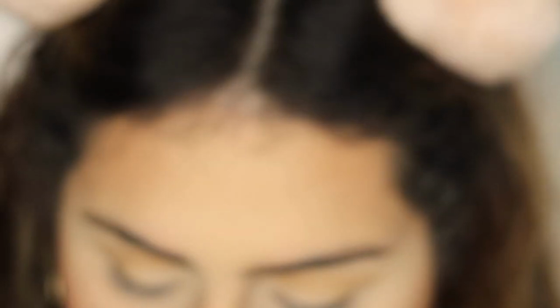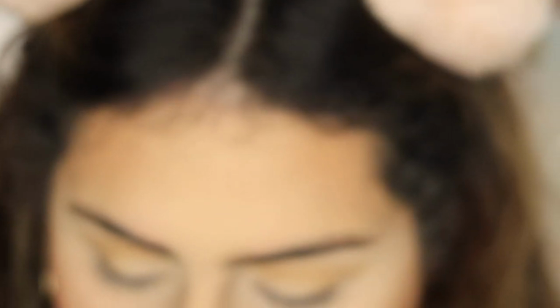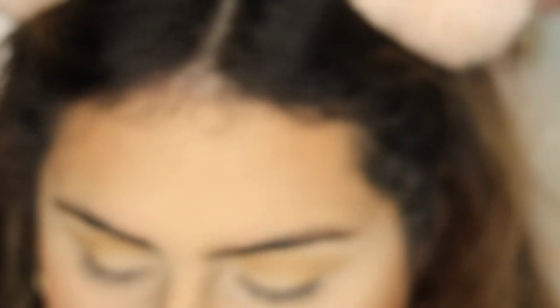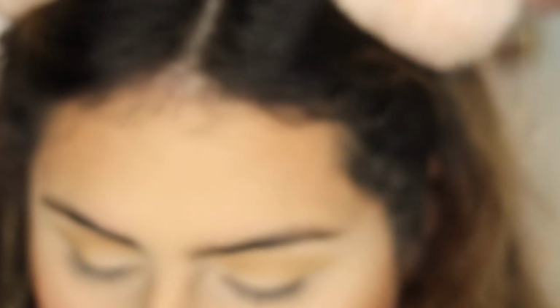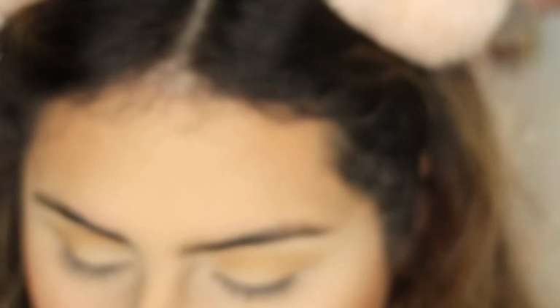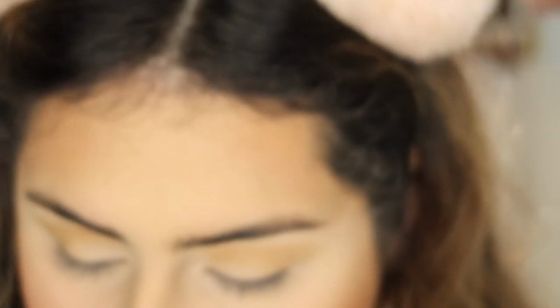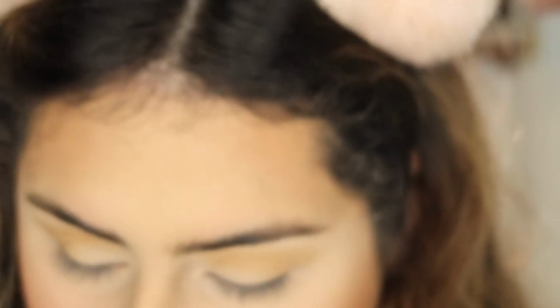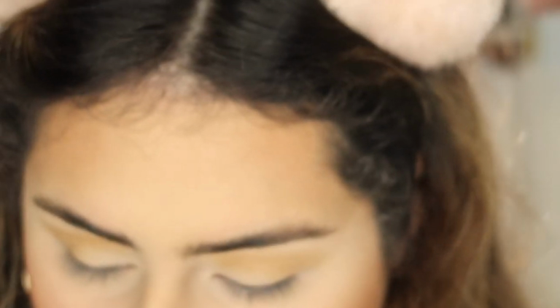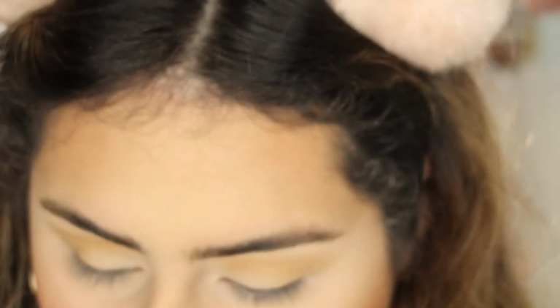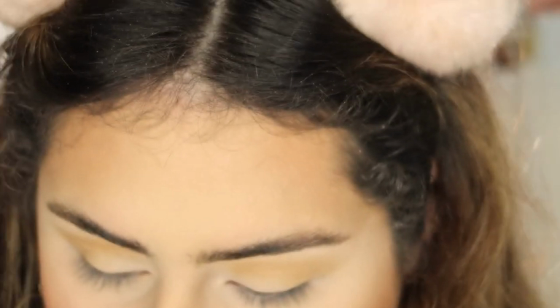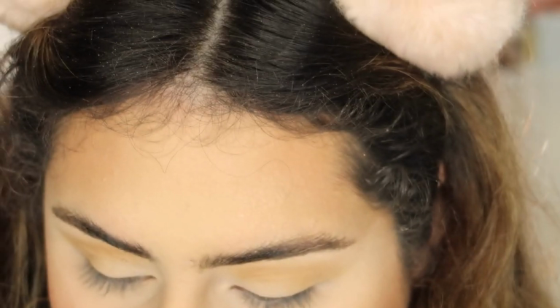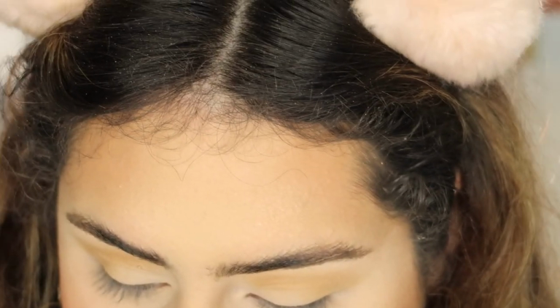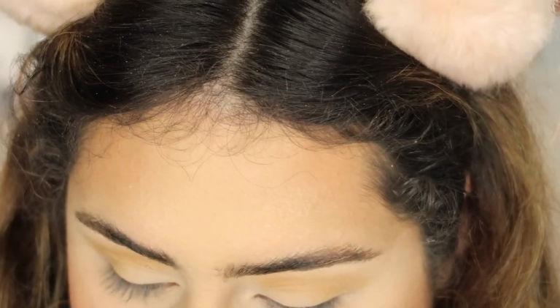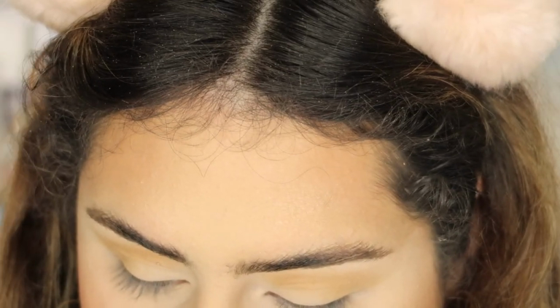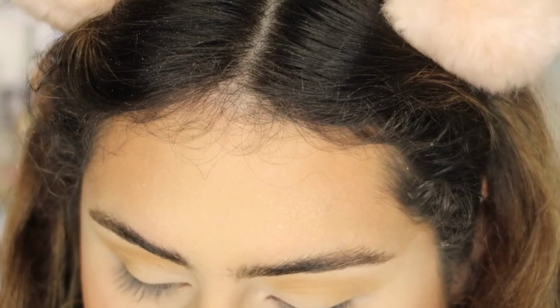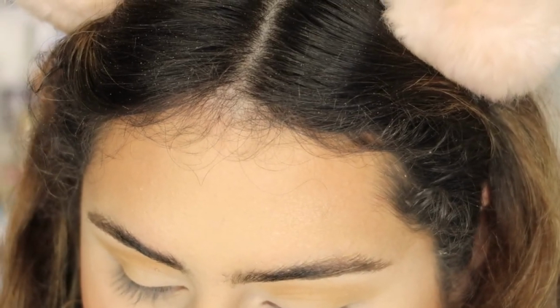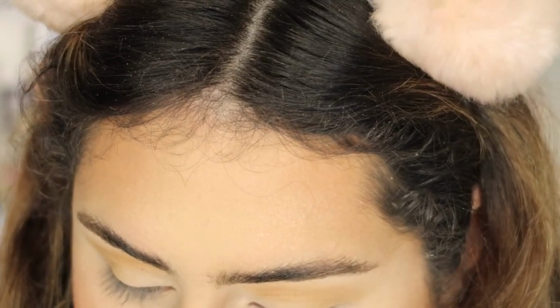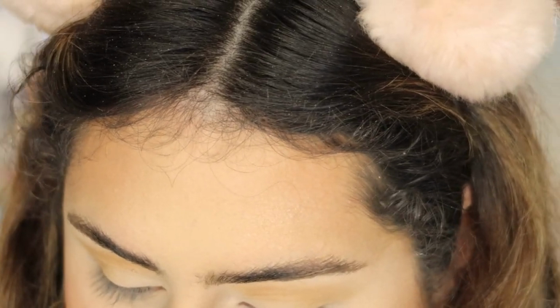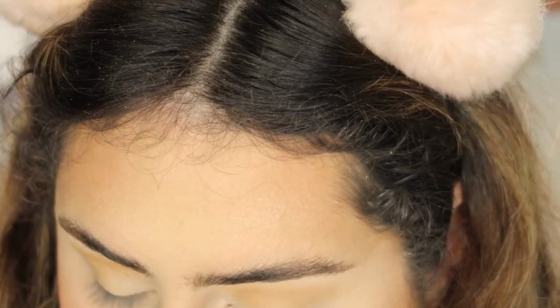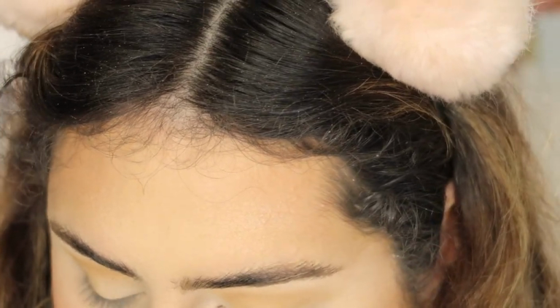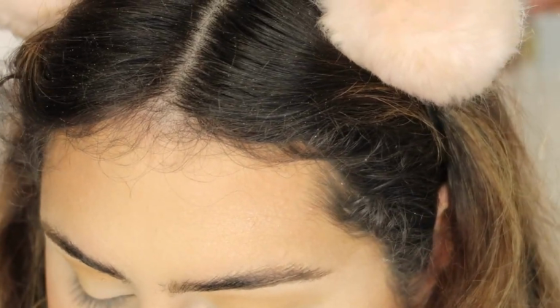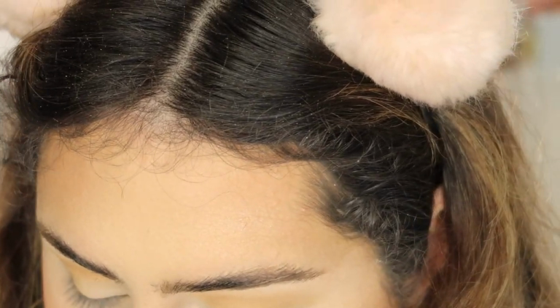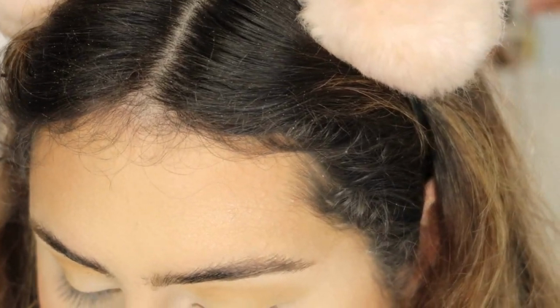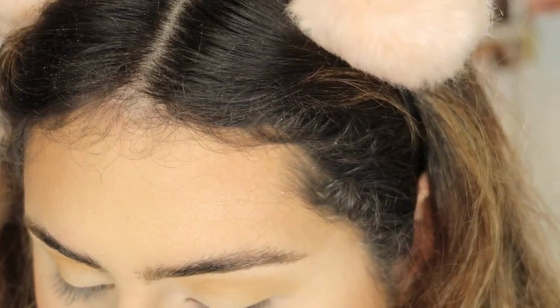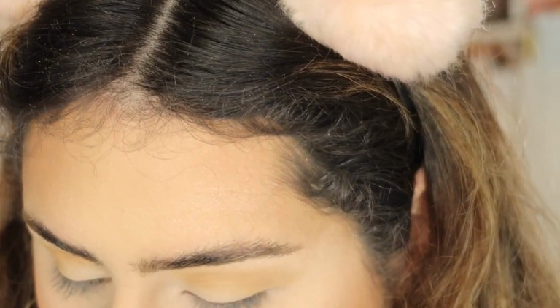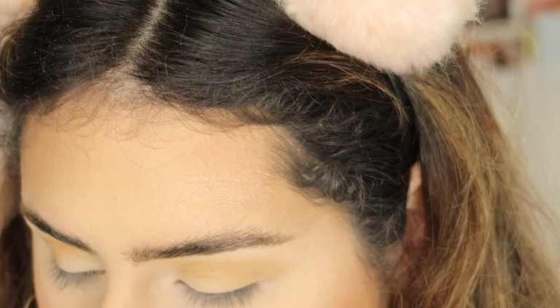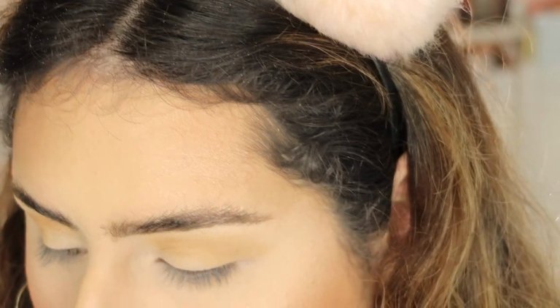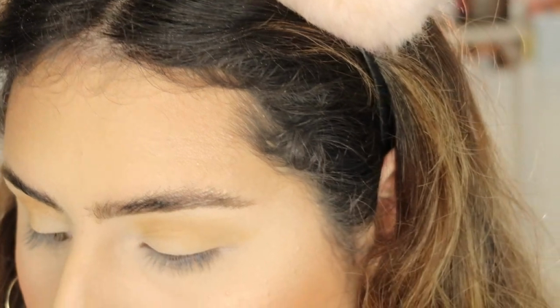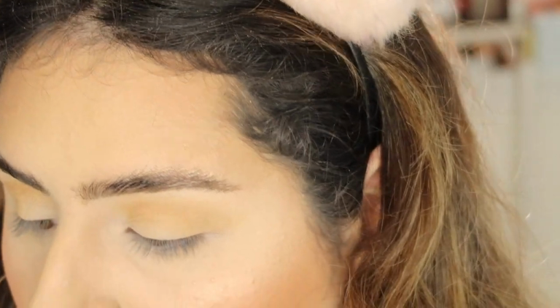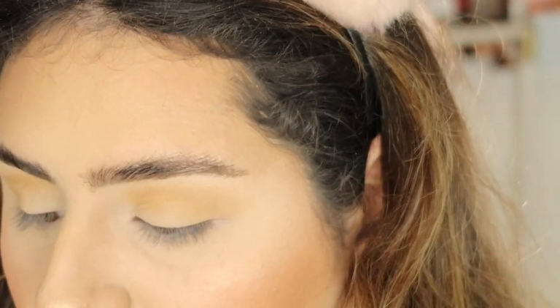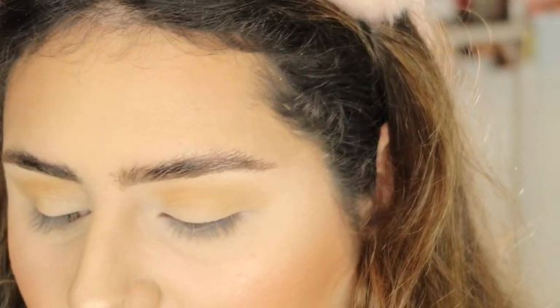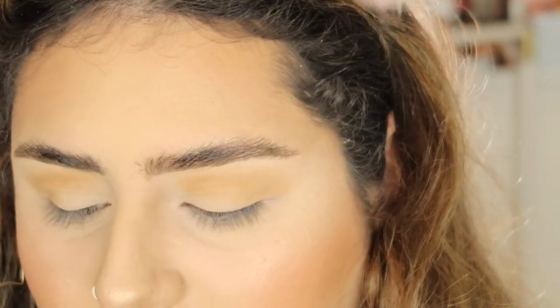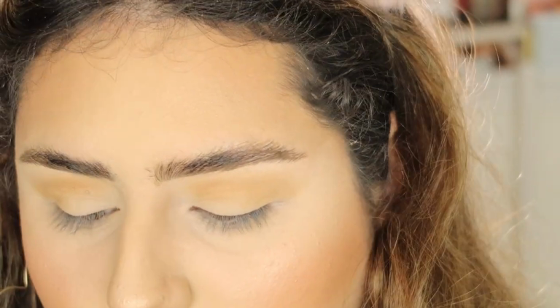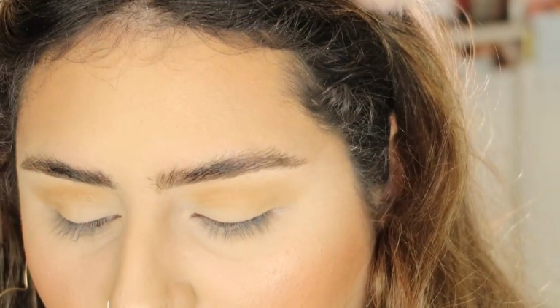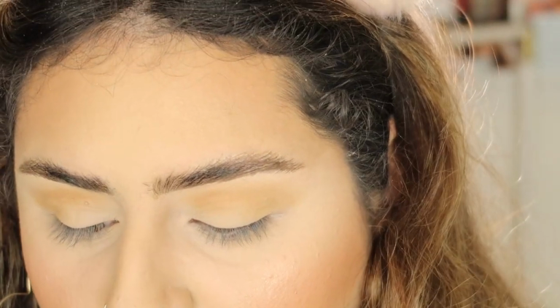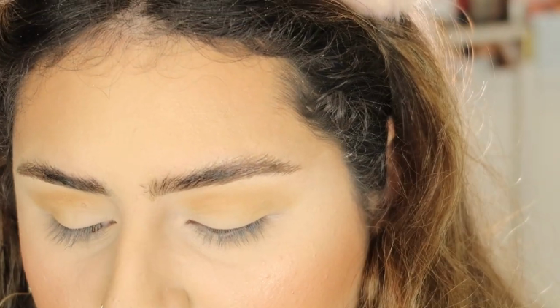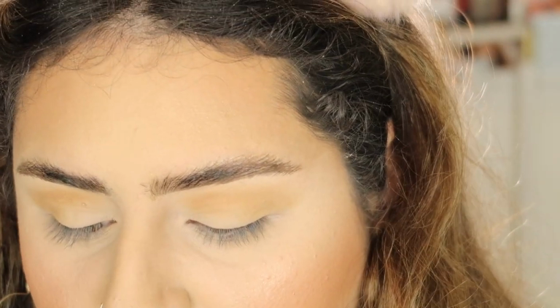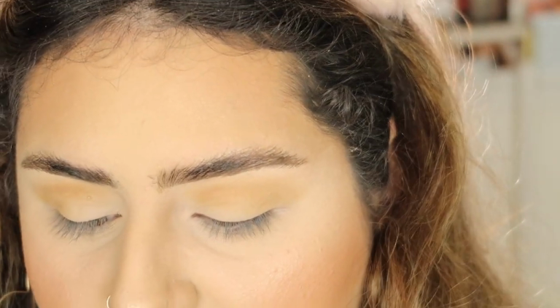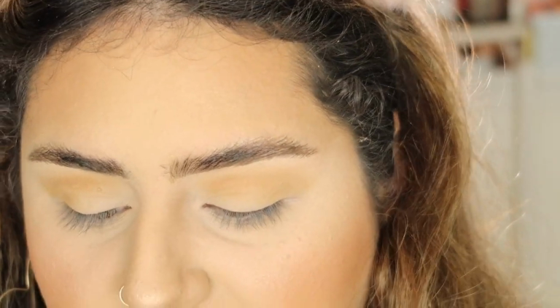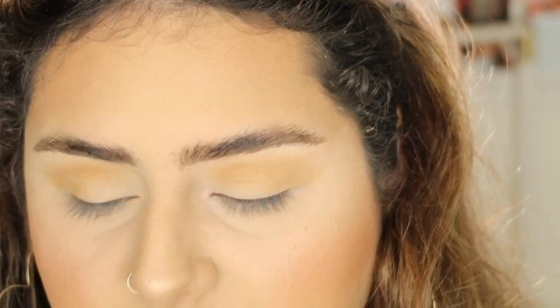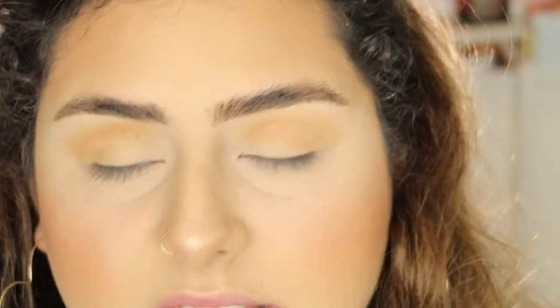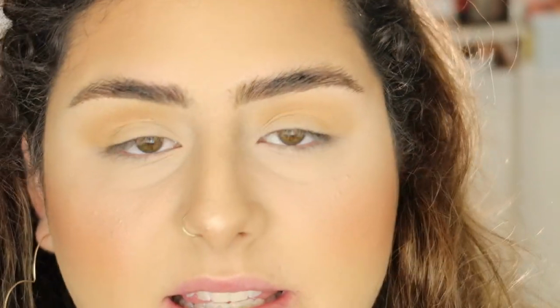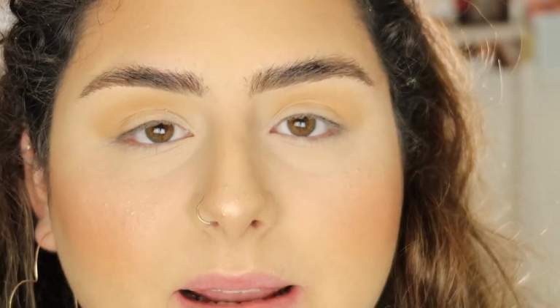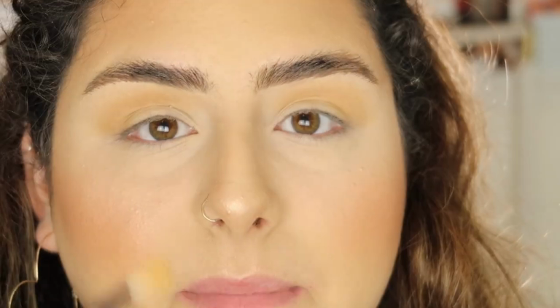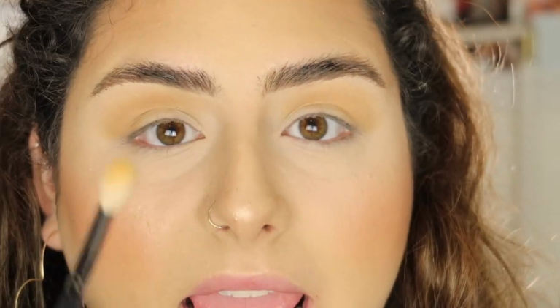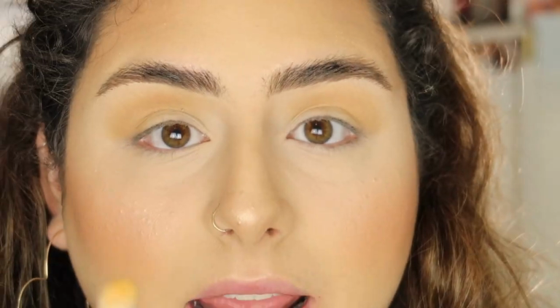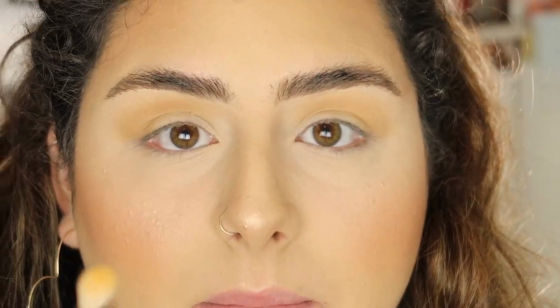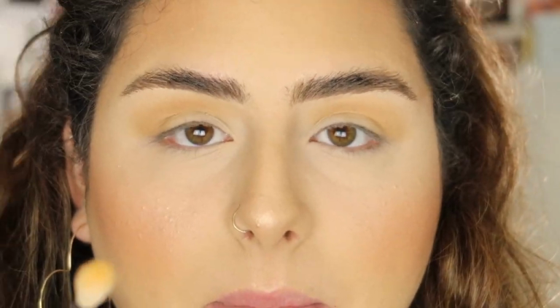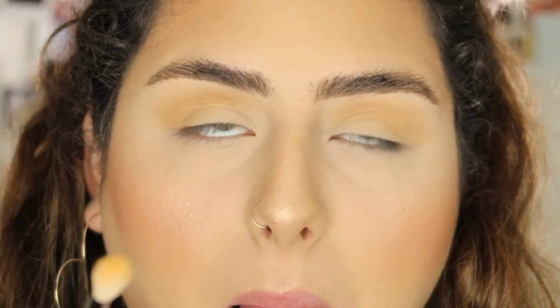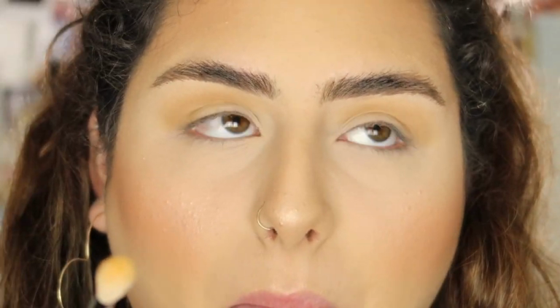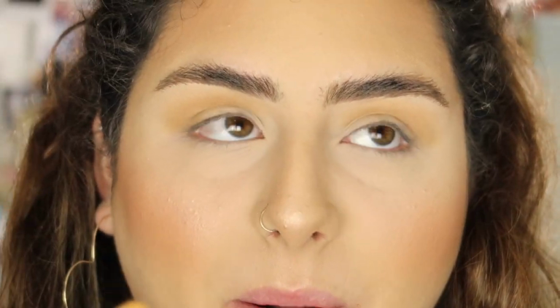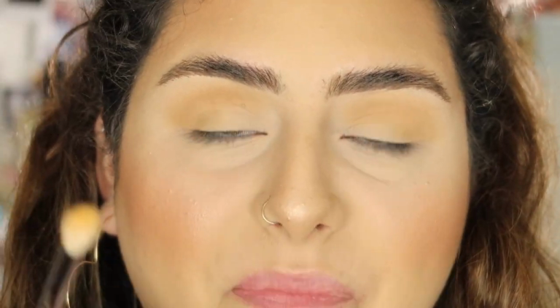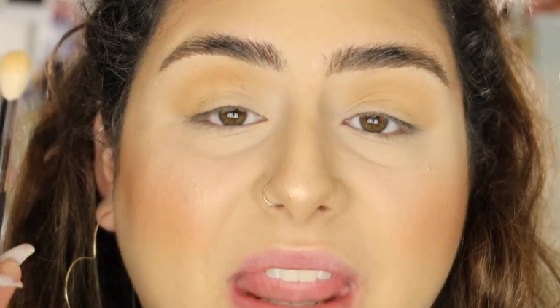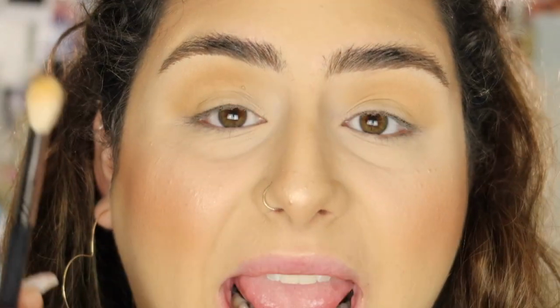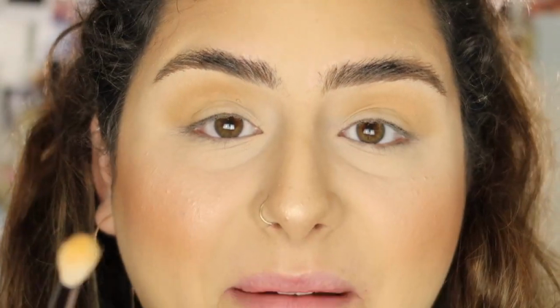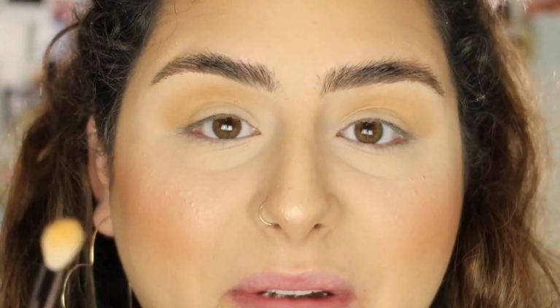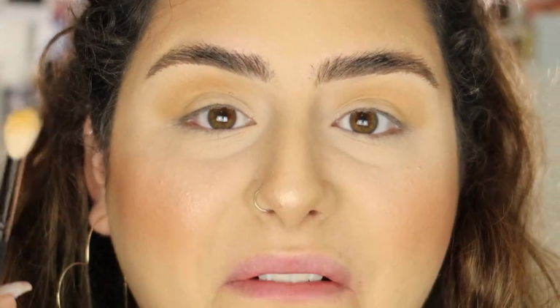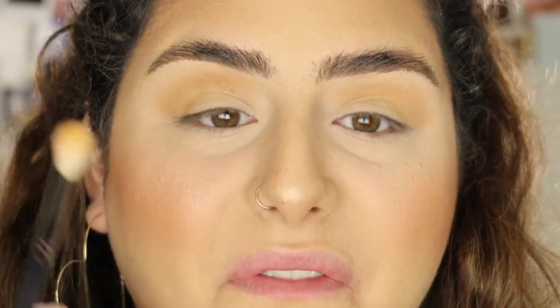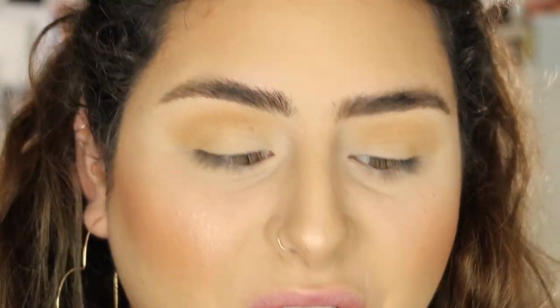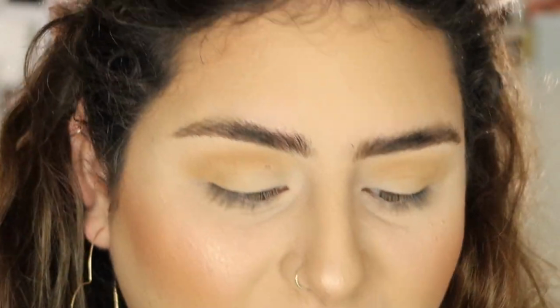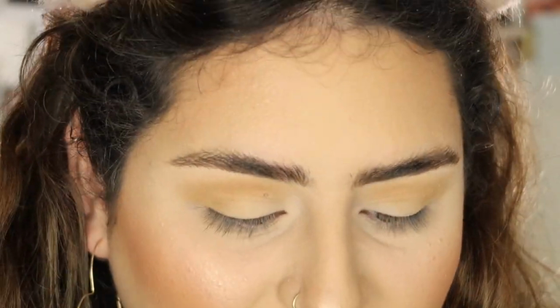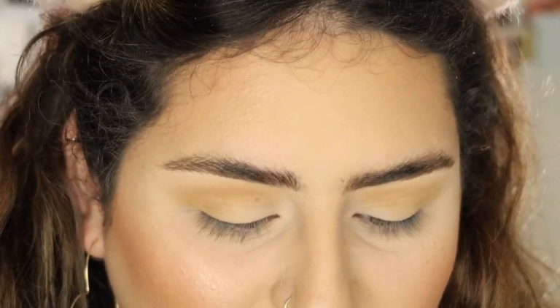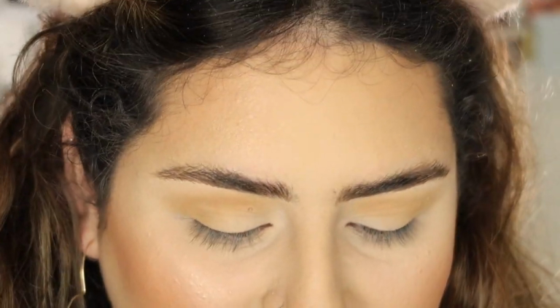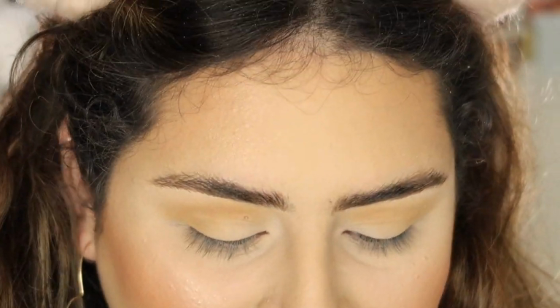I'm going to take the Tiki Hut shade on a more fluffy brush — this is the Morphe M441.